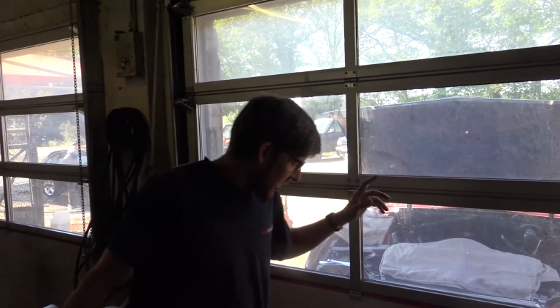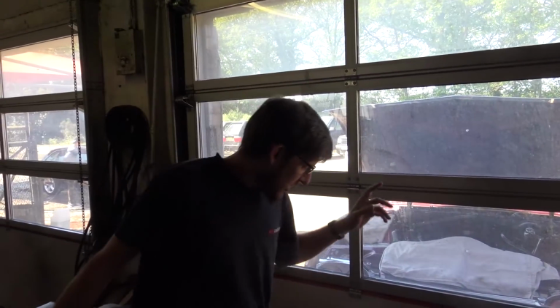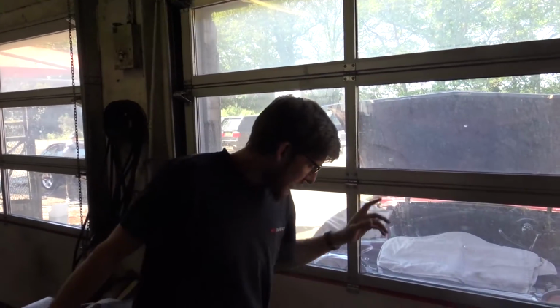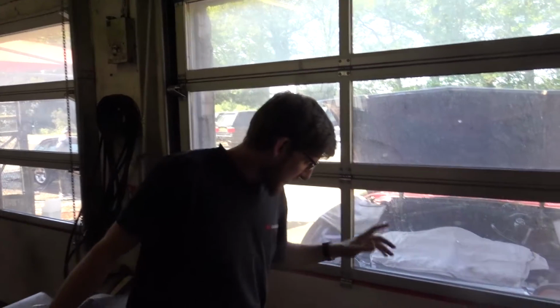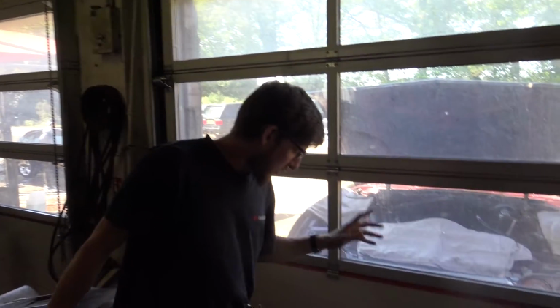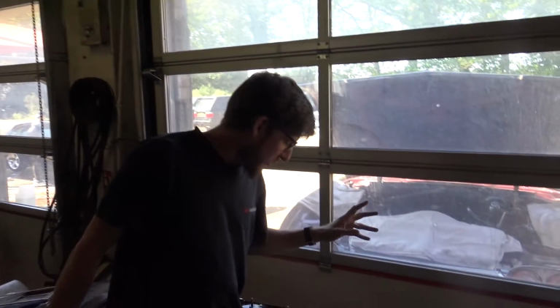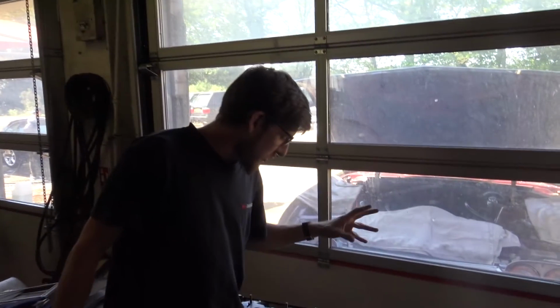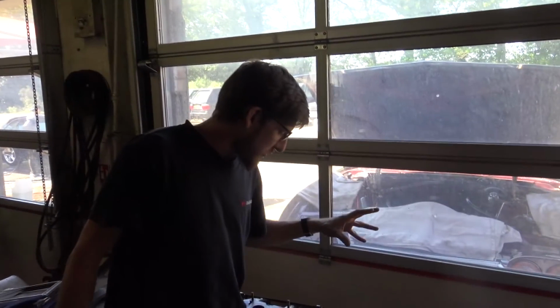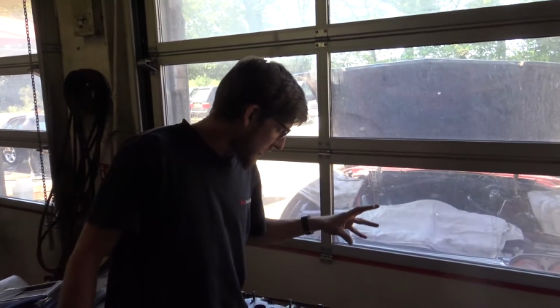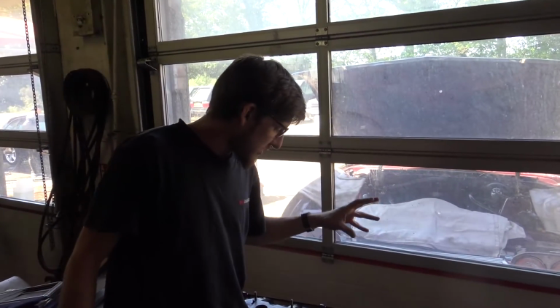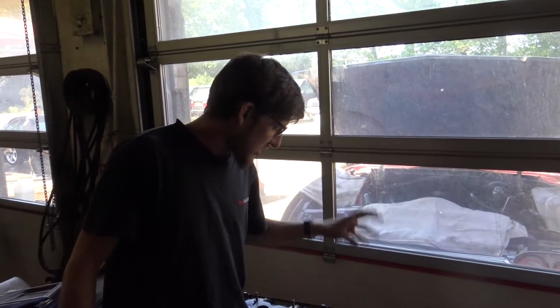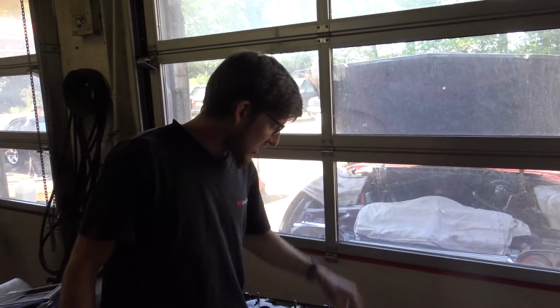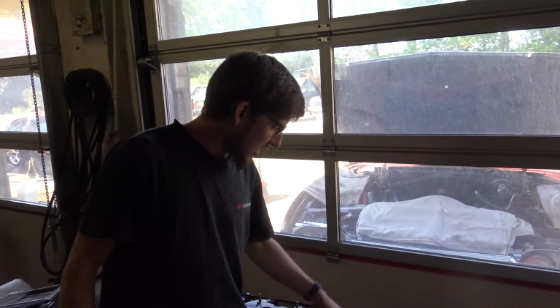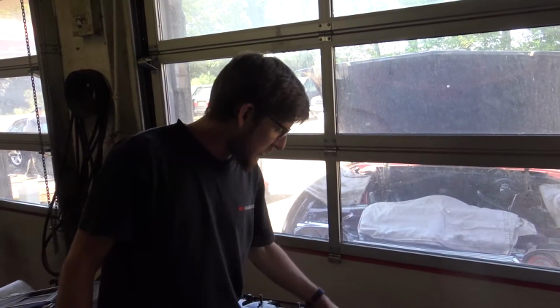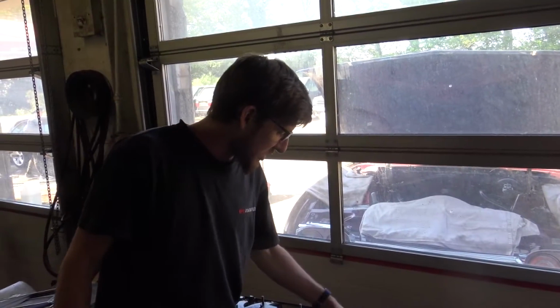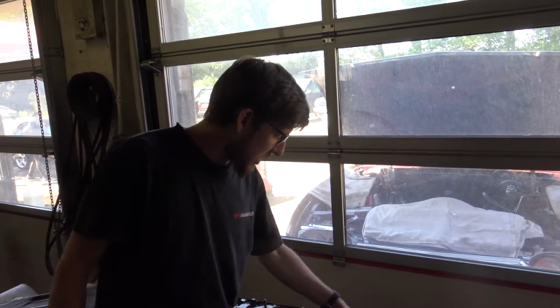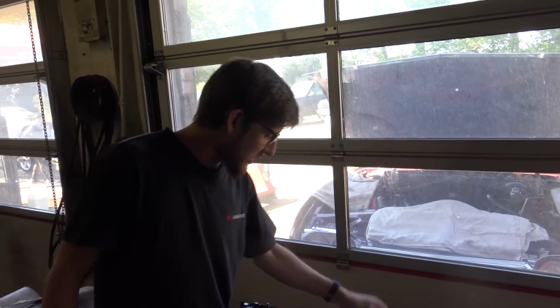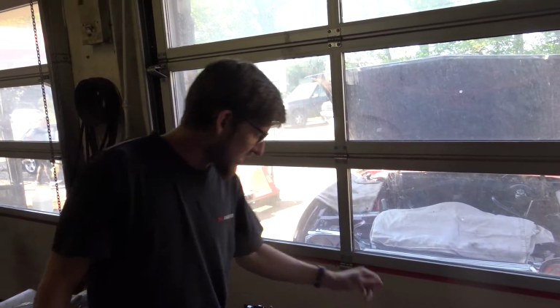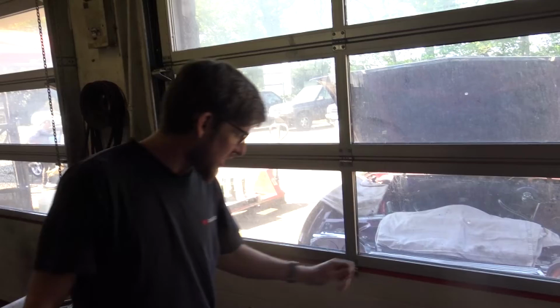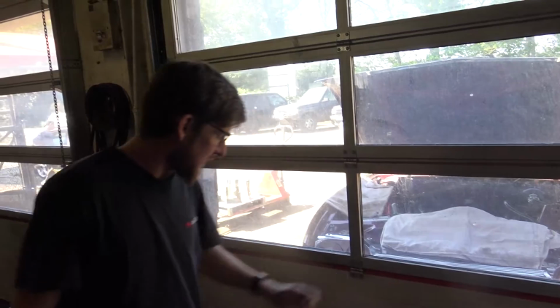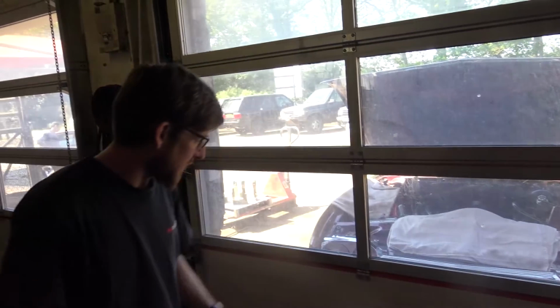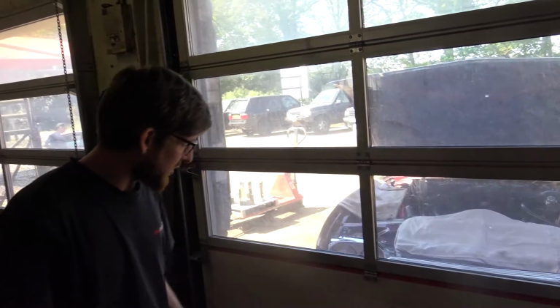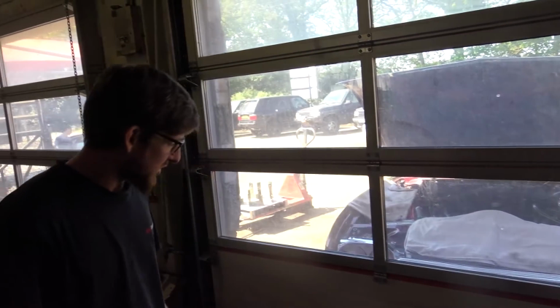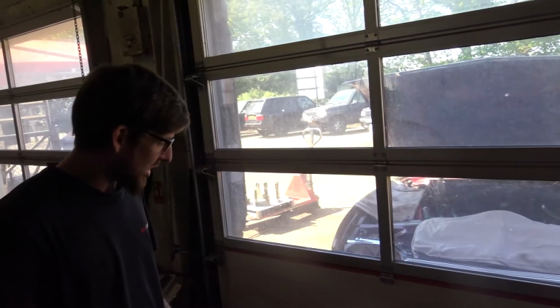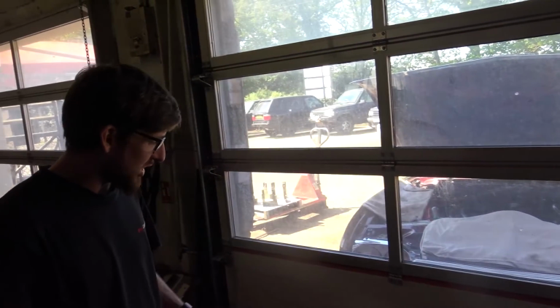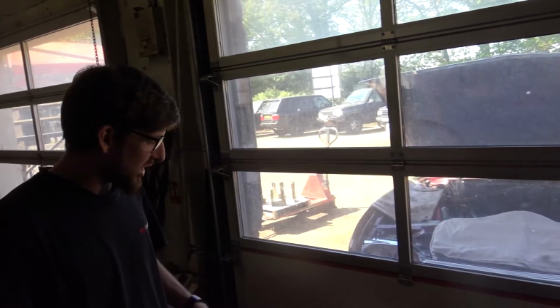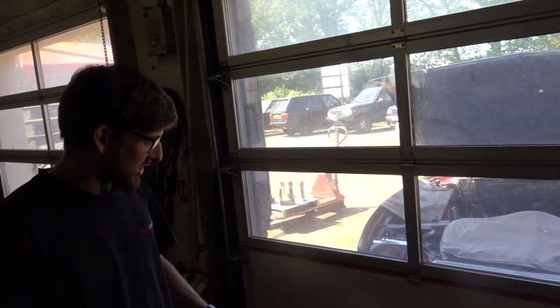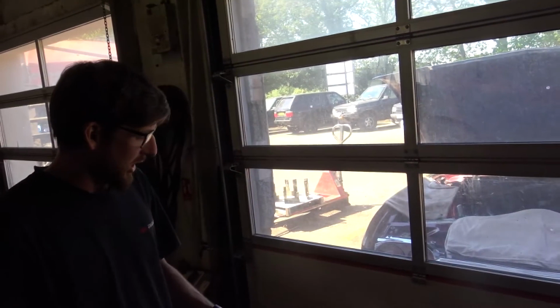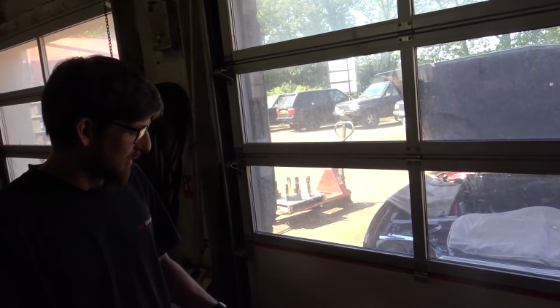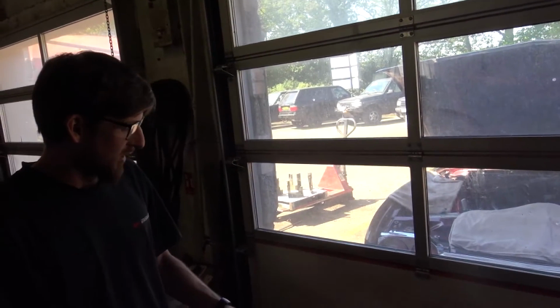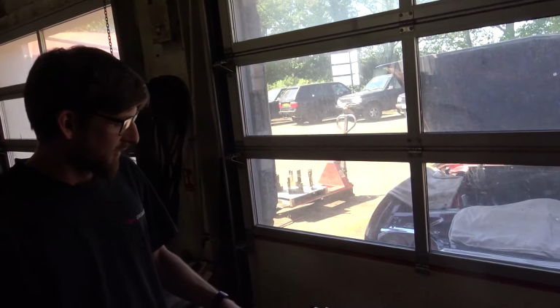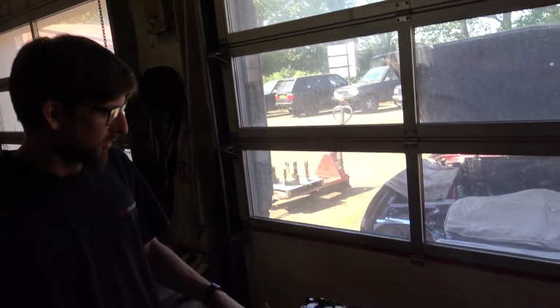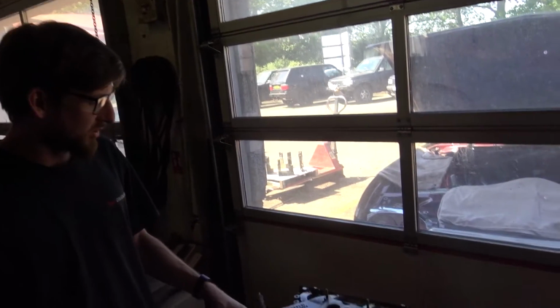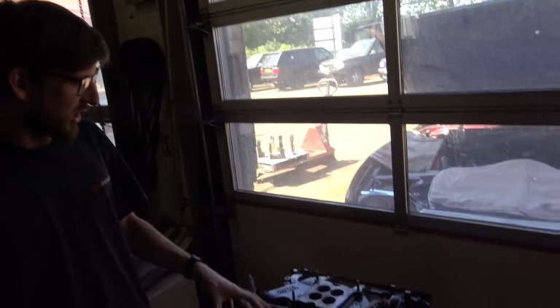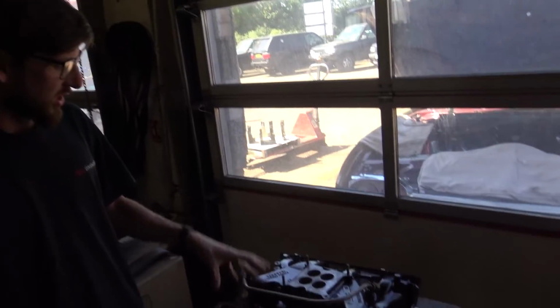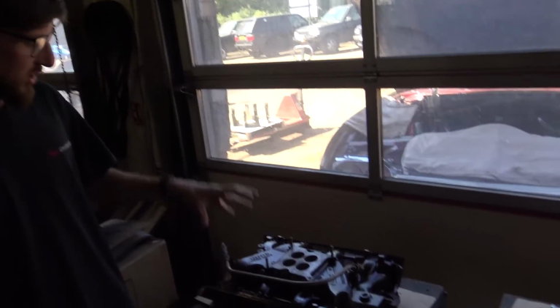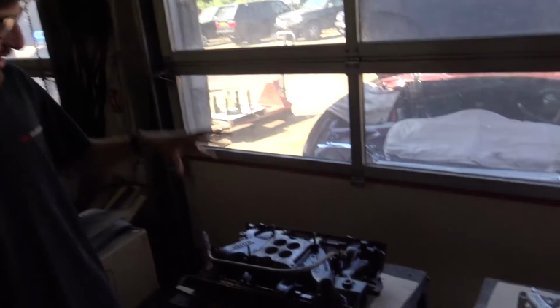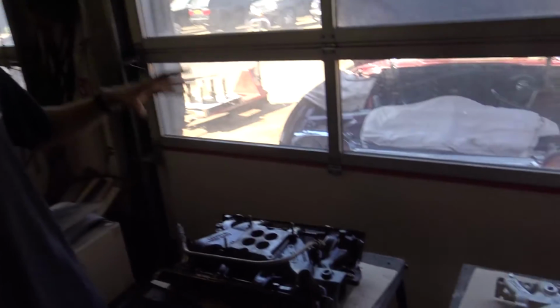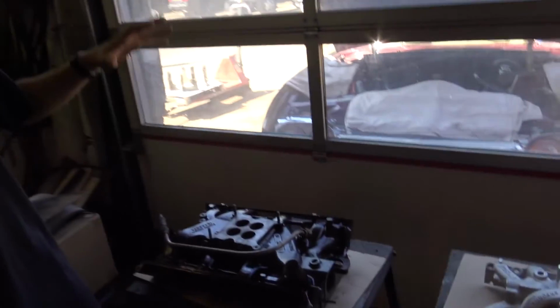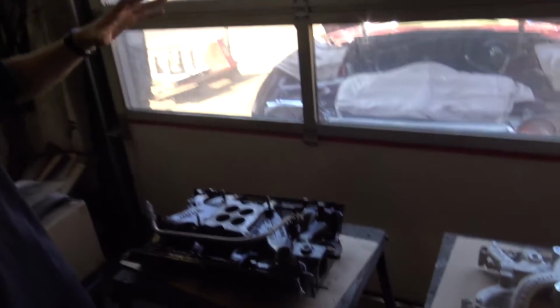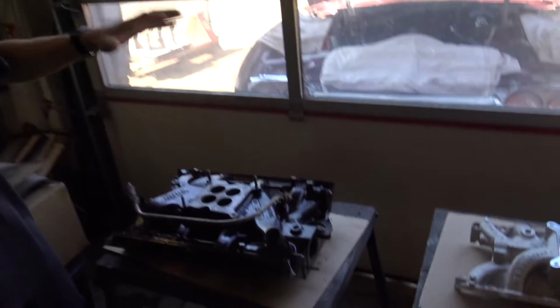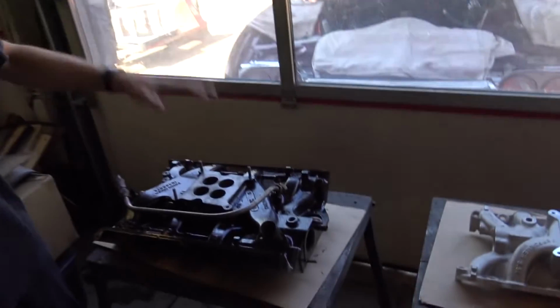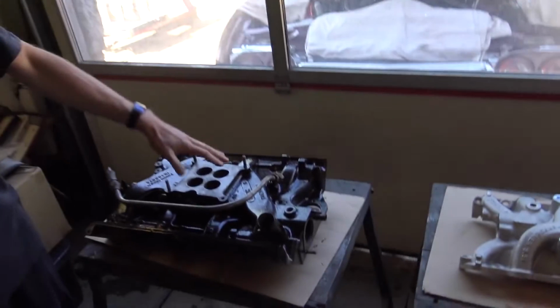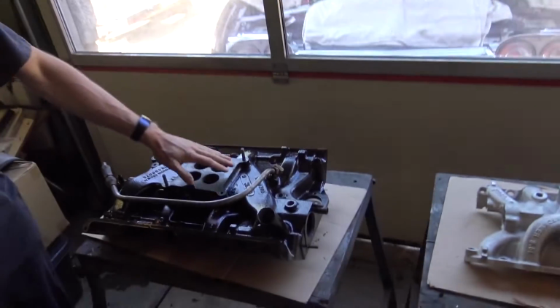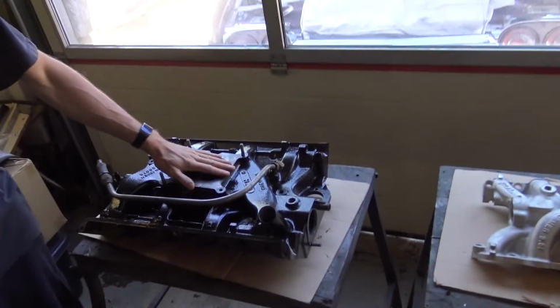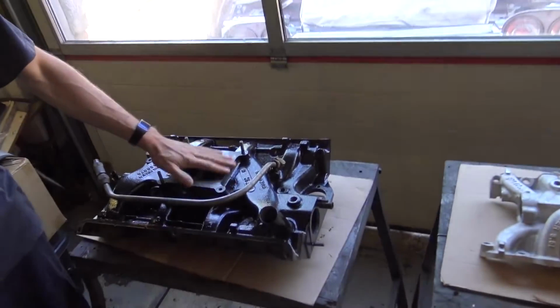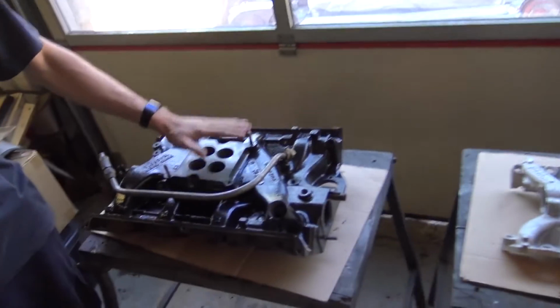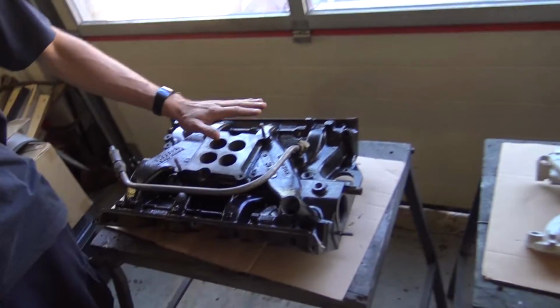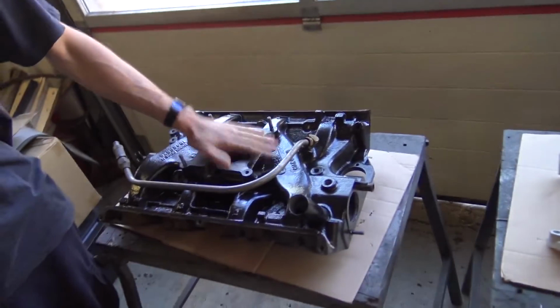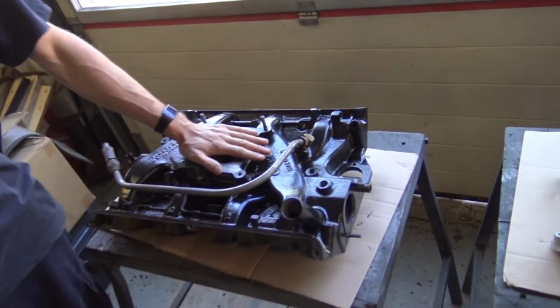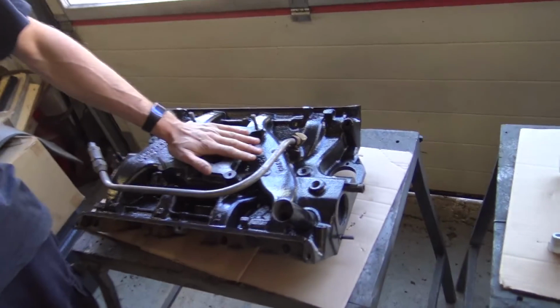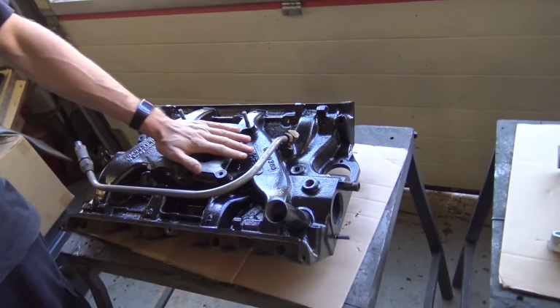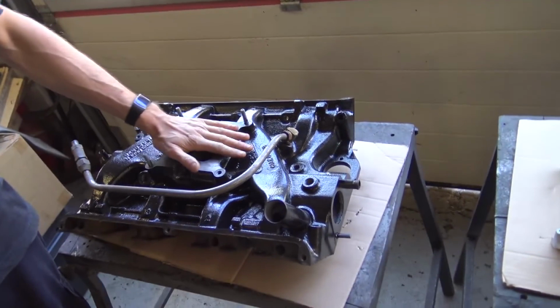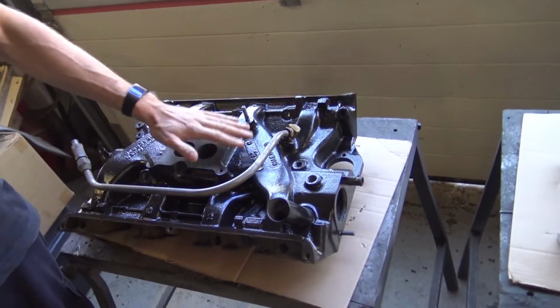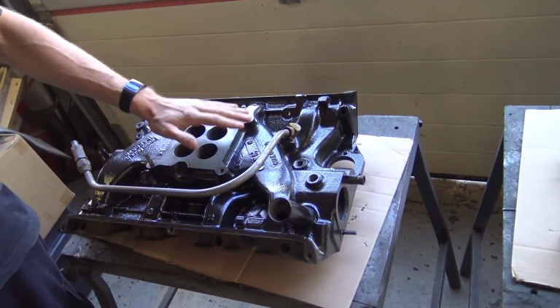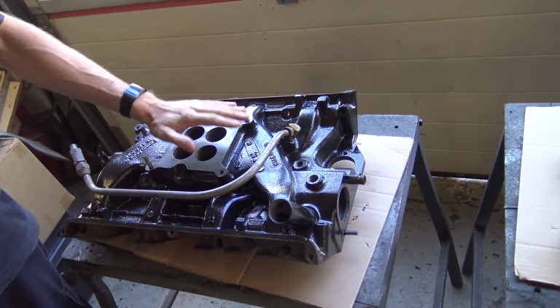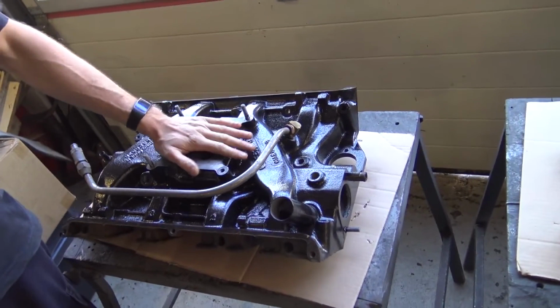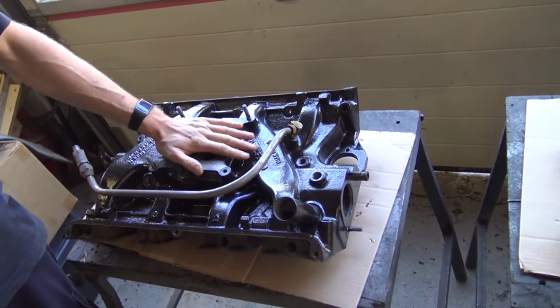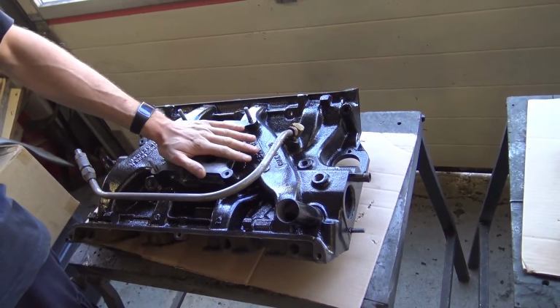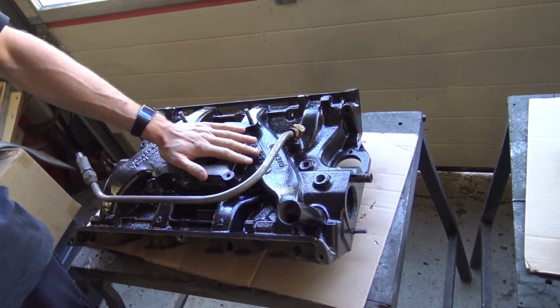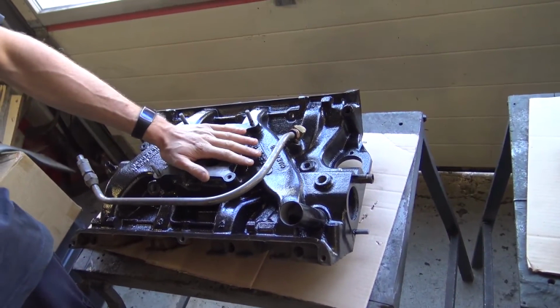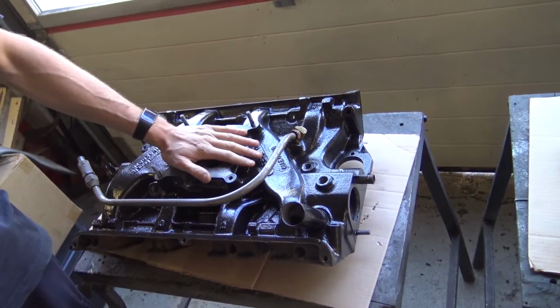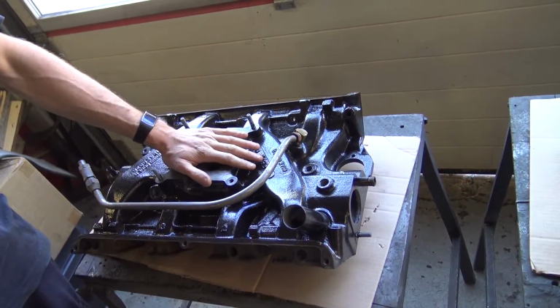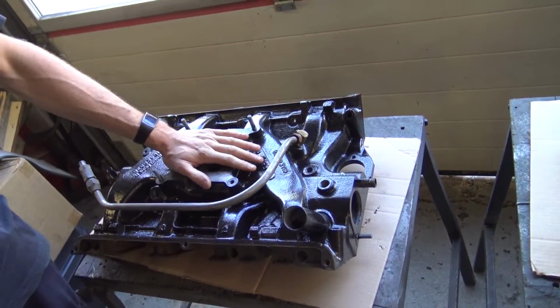We thought we would just start by showing the difference in the intake manifolds here. So this is a 390 FE intake manifold.